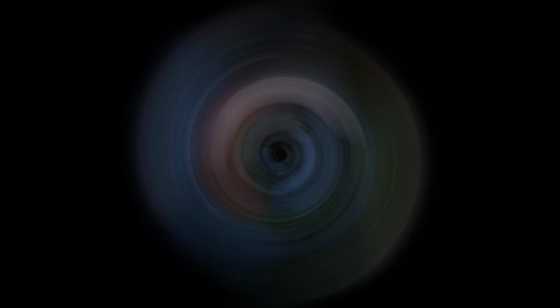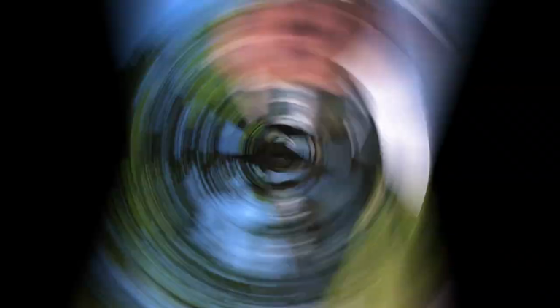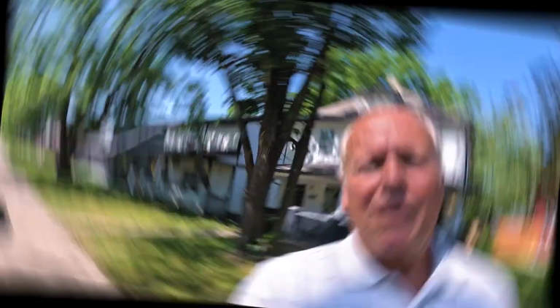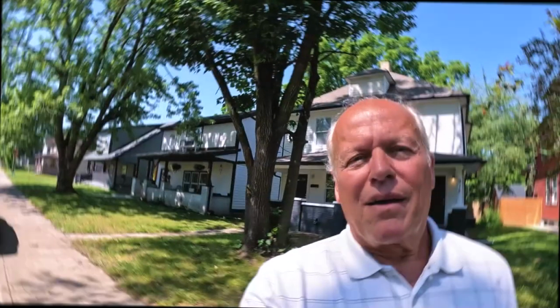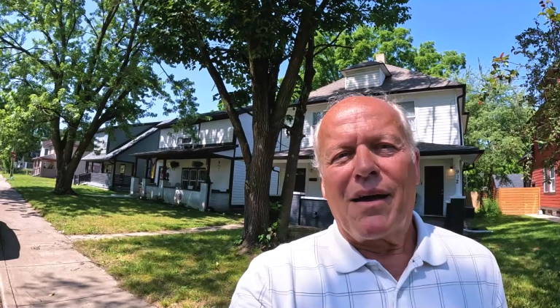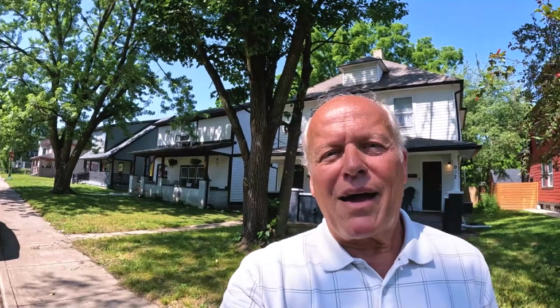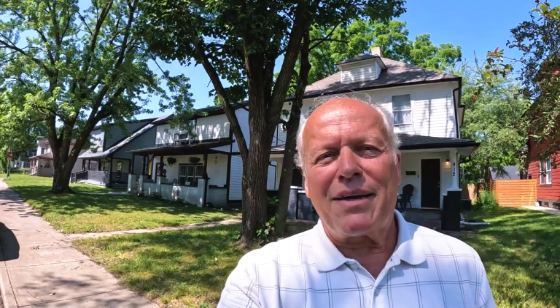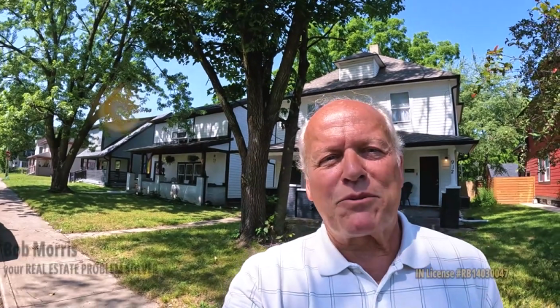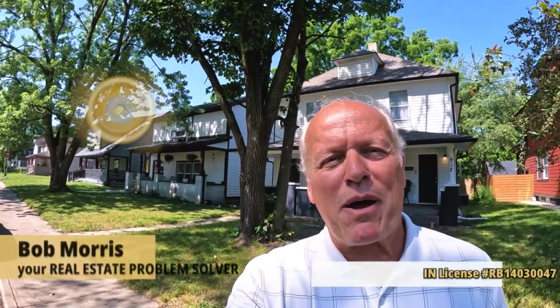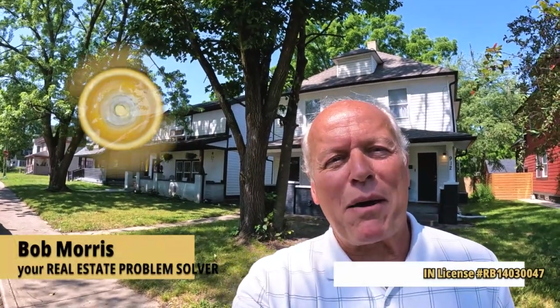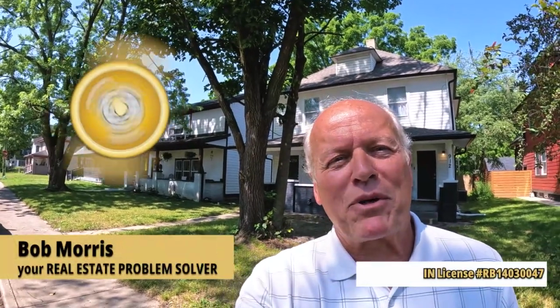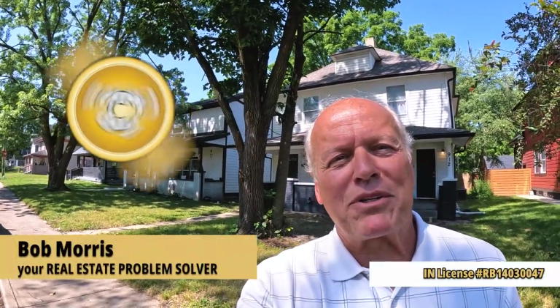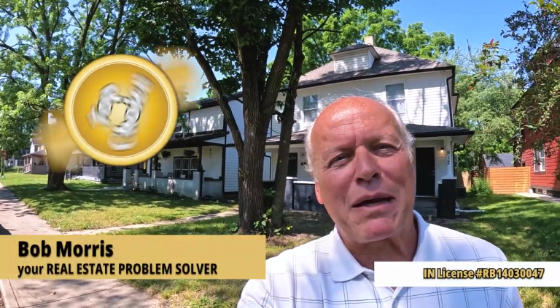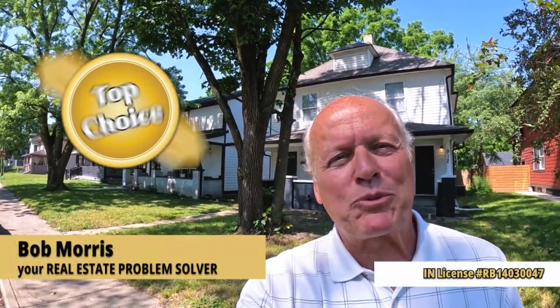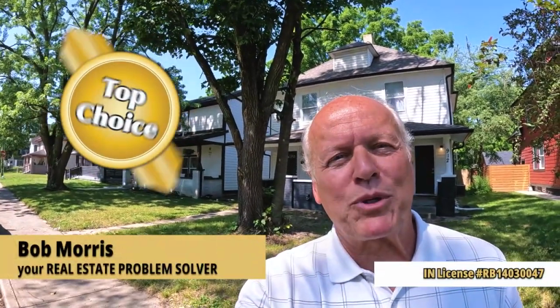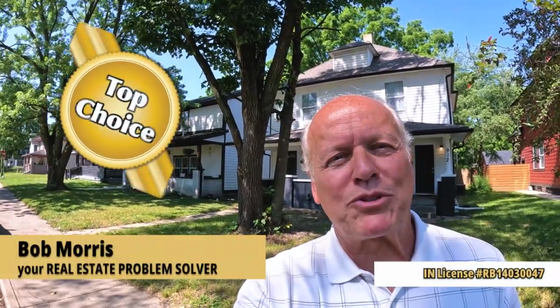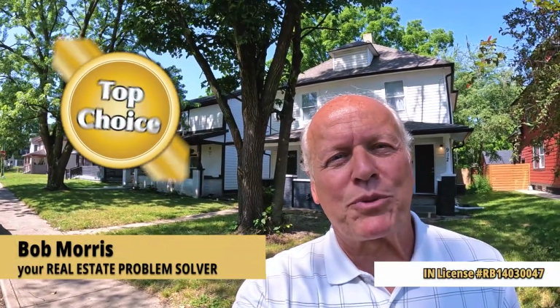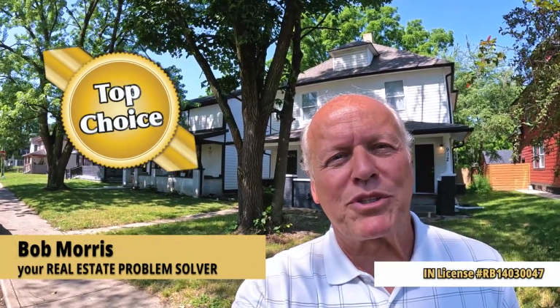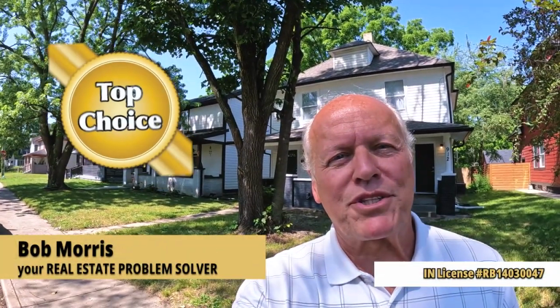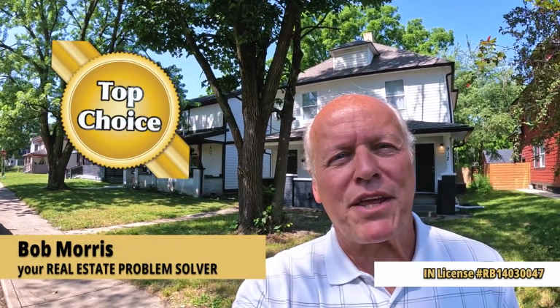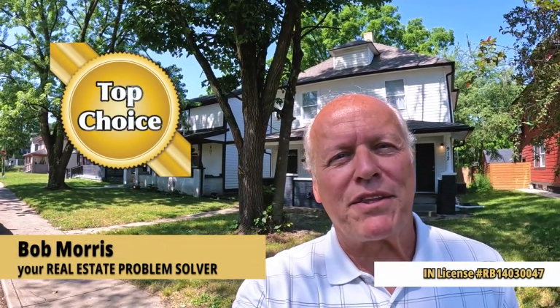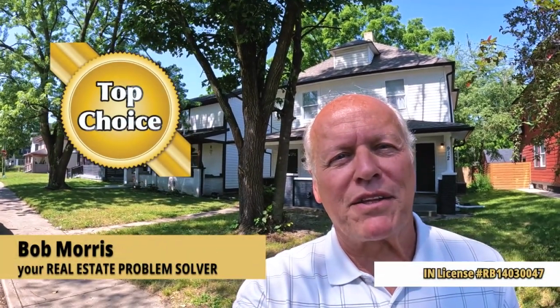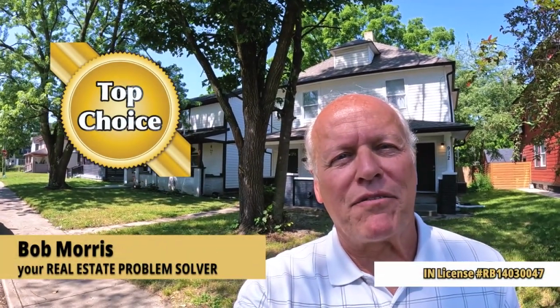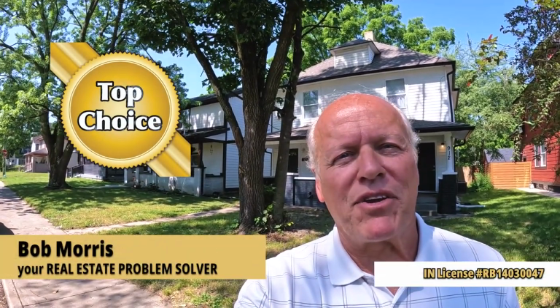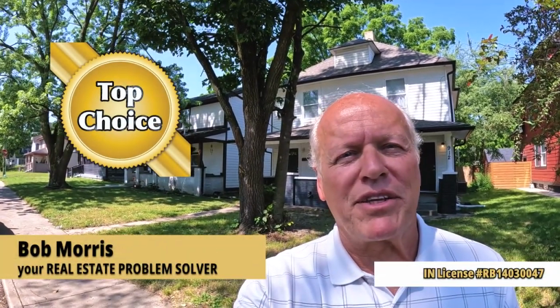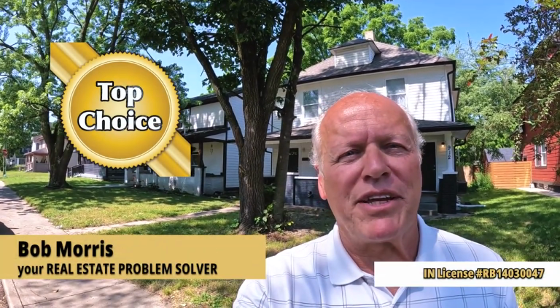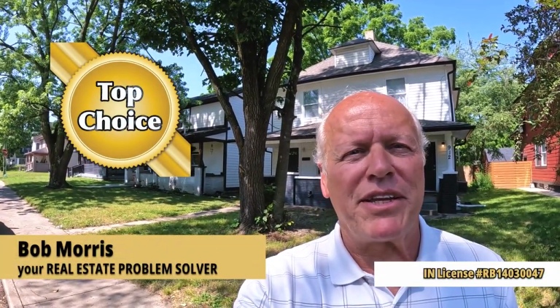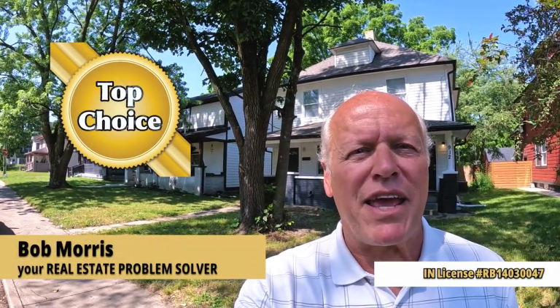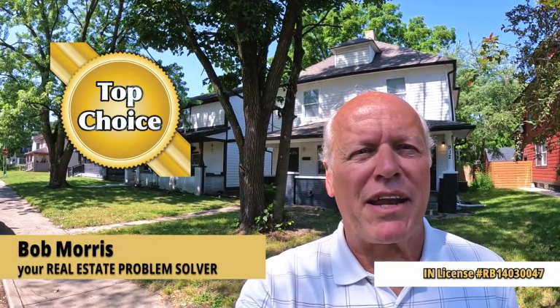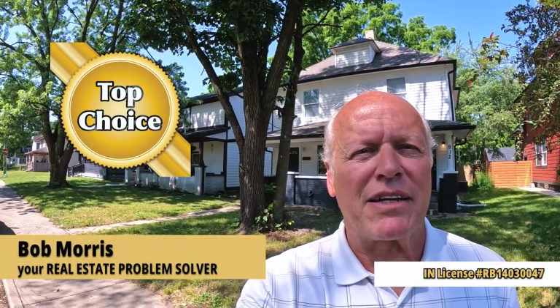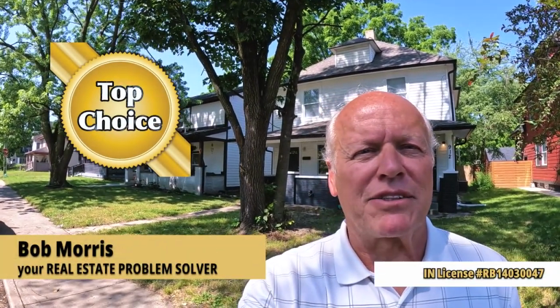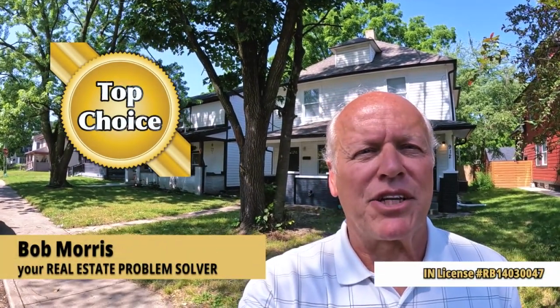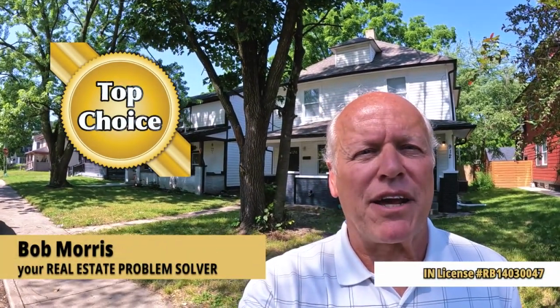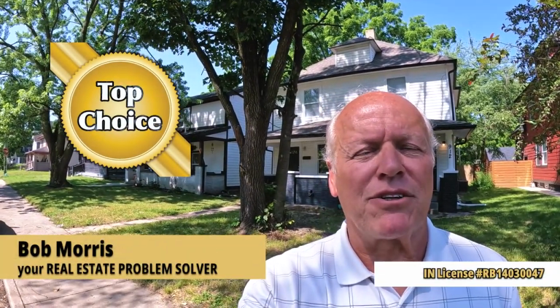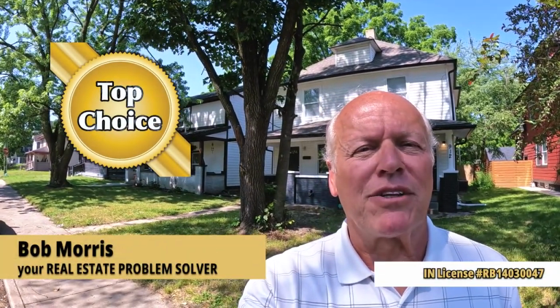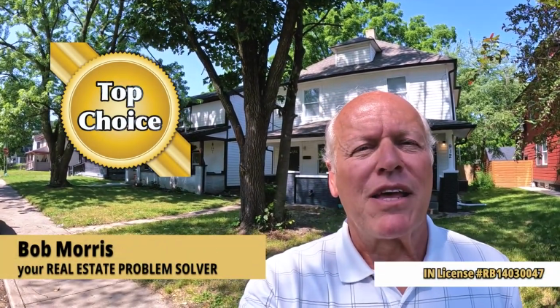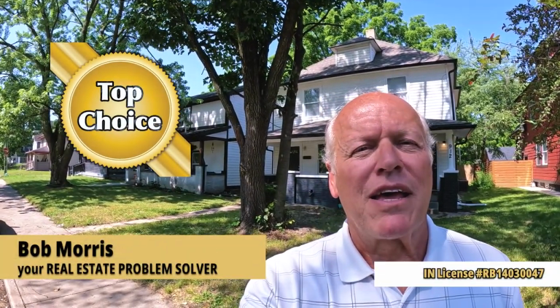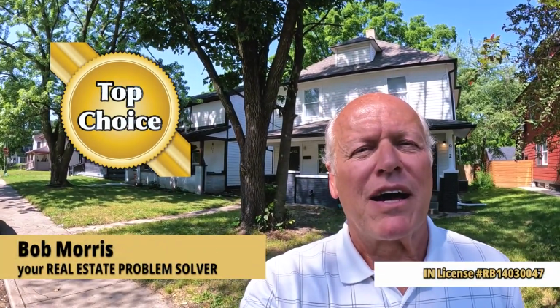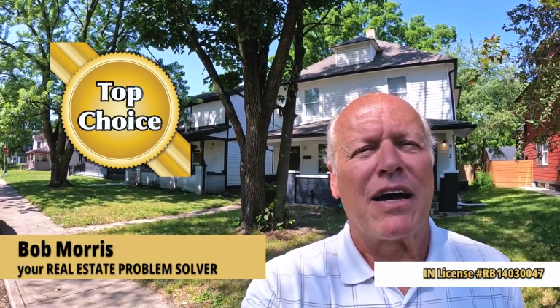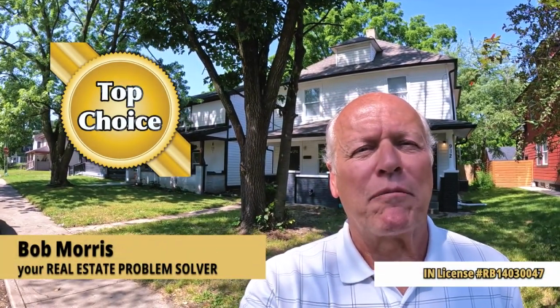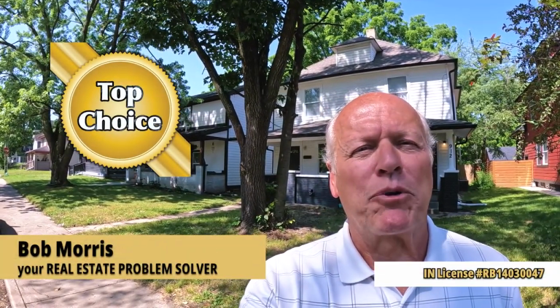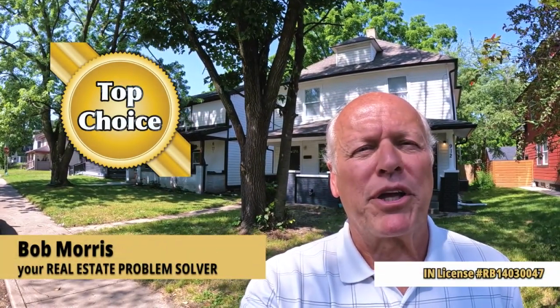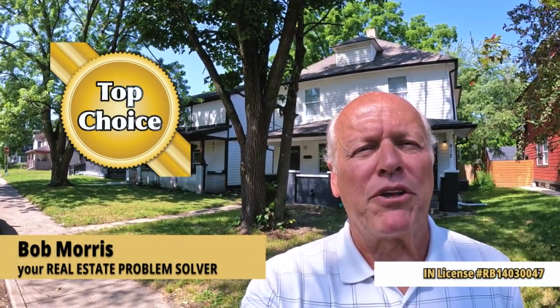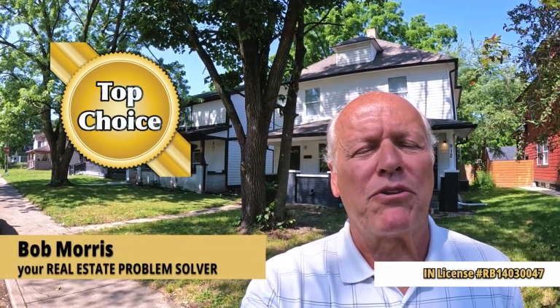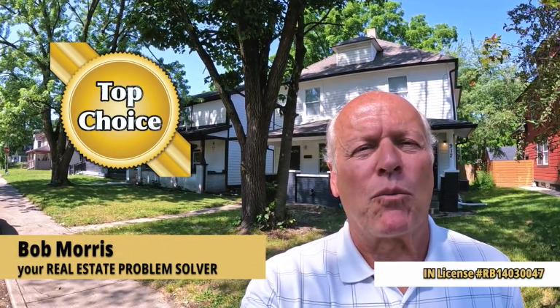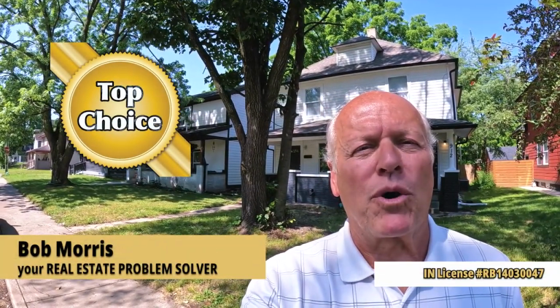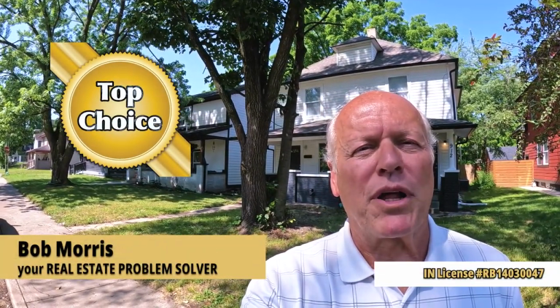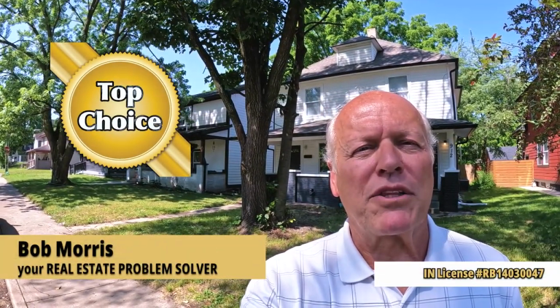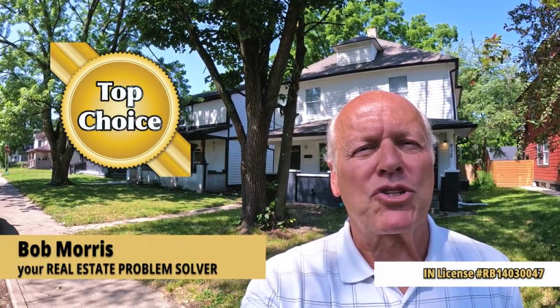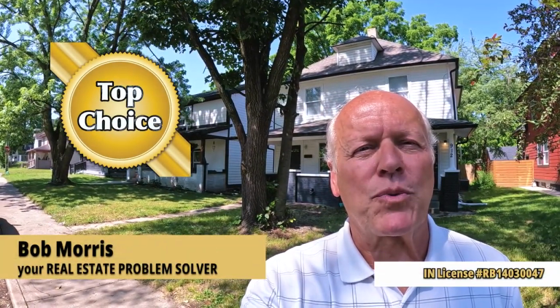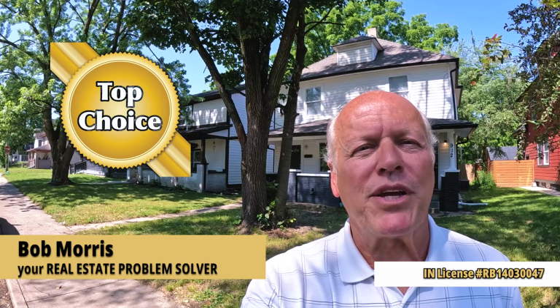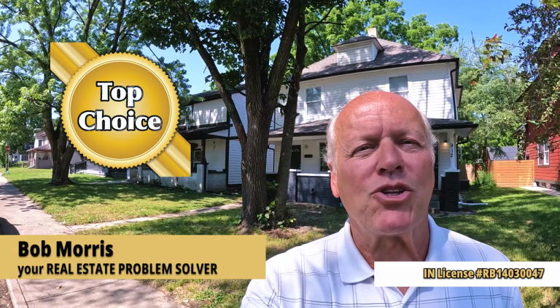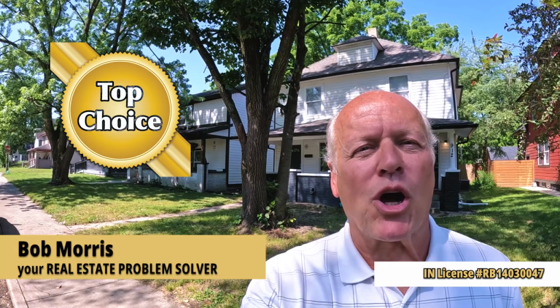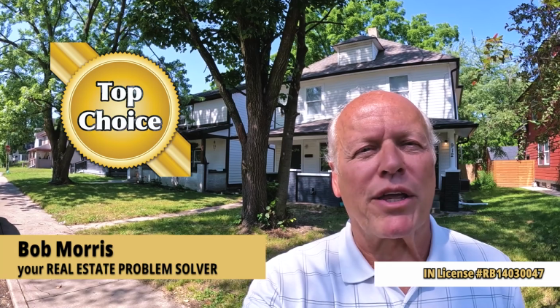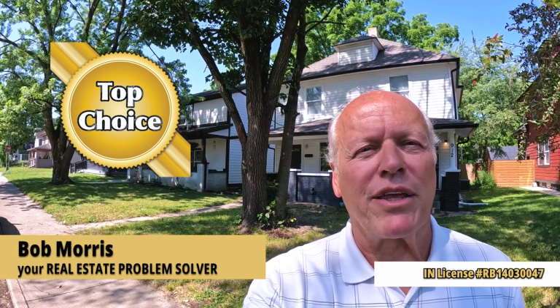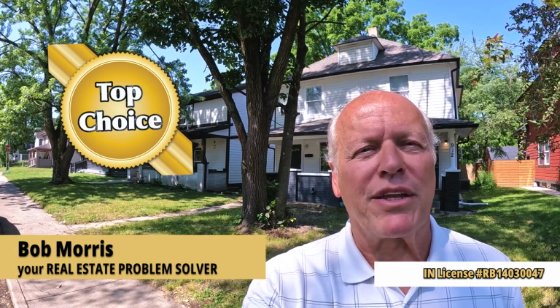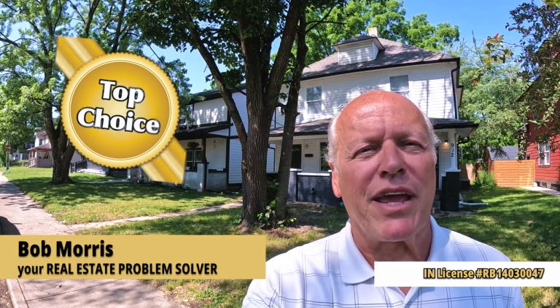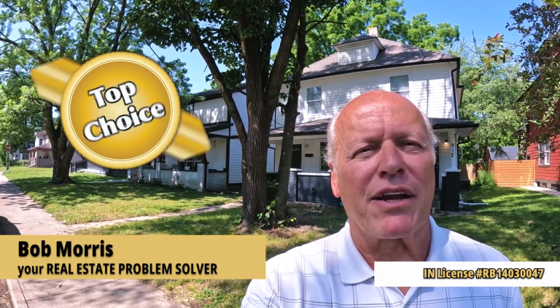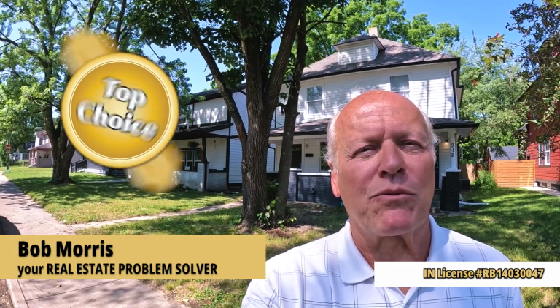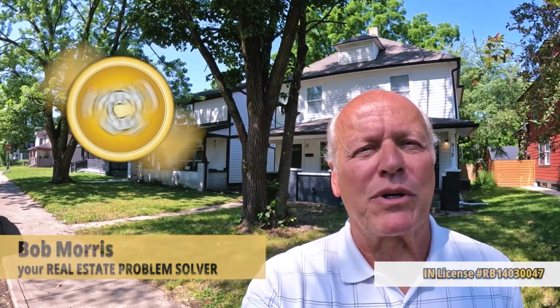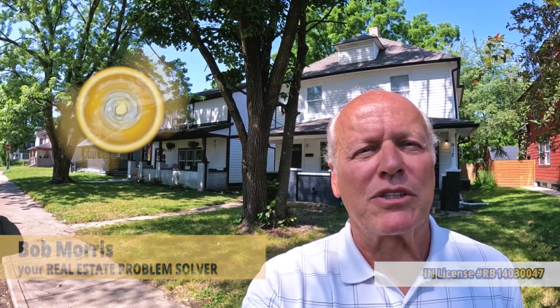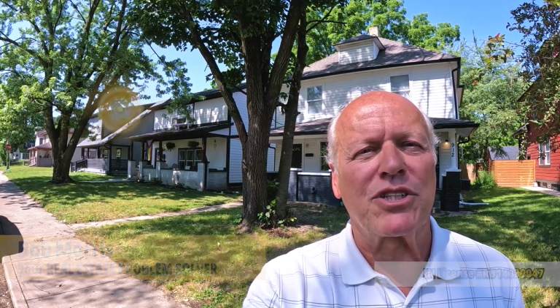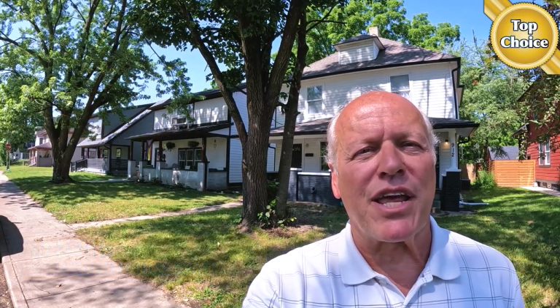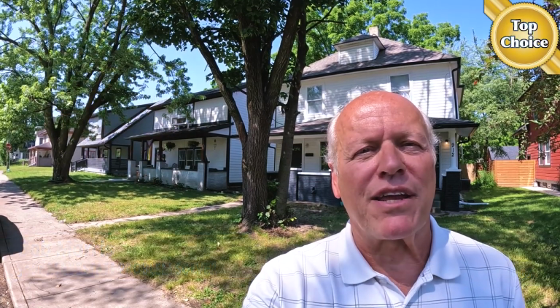Hi, it's Bob with Top Choice Real Estate and the Living in Indiana channel, bringing you the word on the street, talking Indiana real estate.